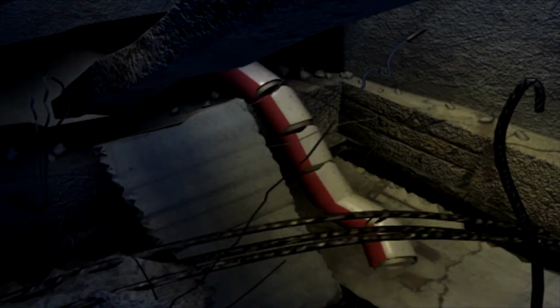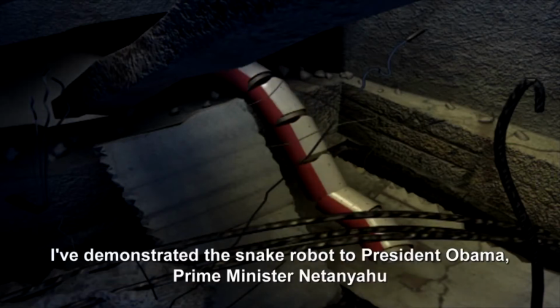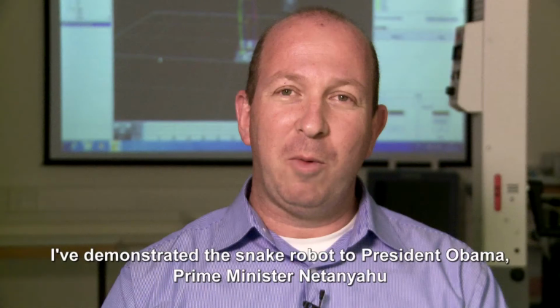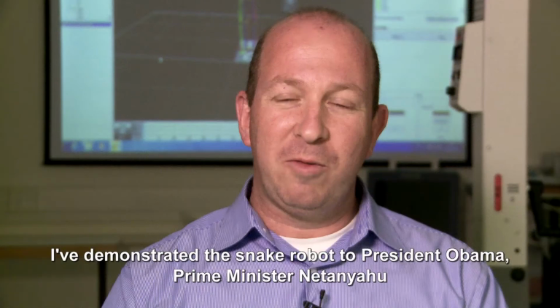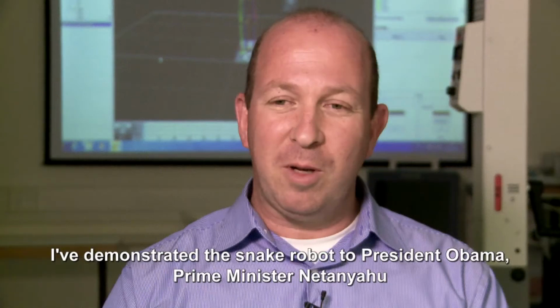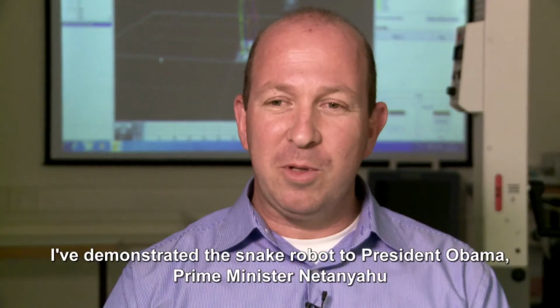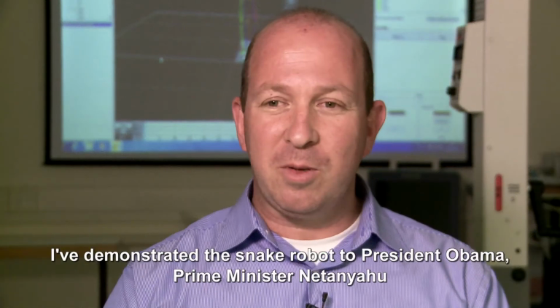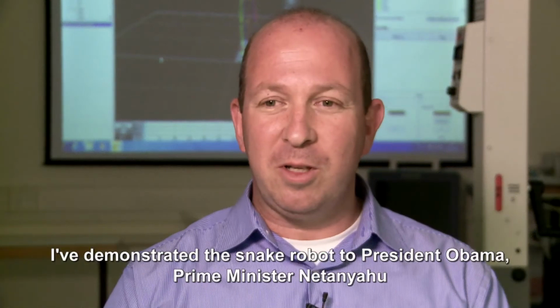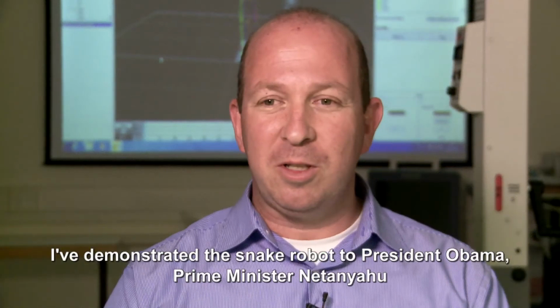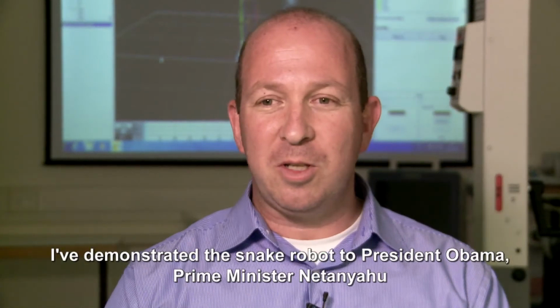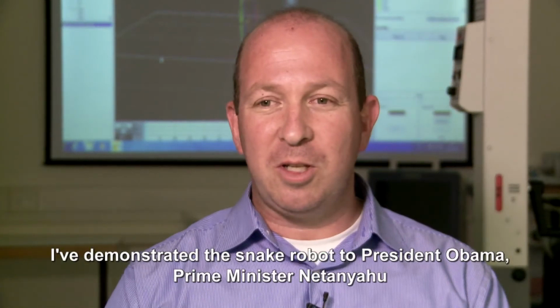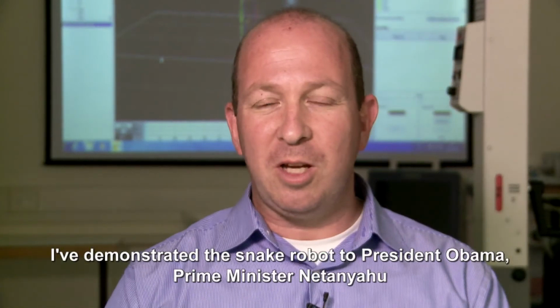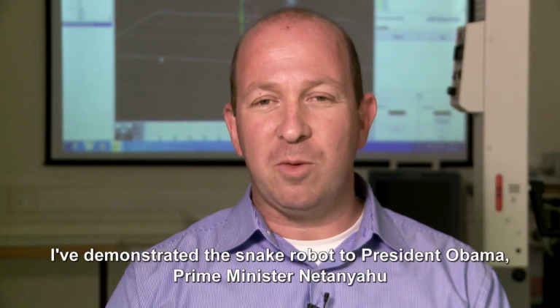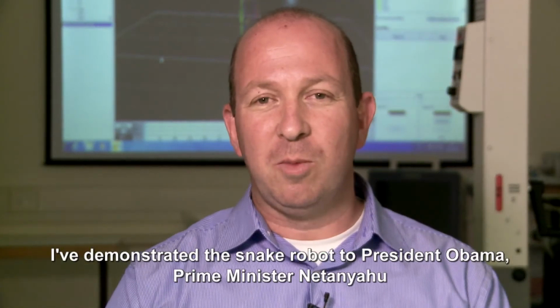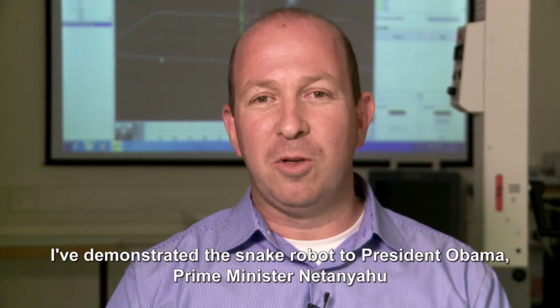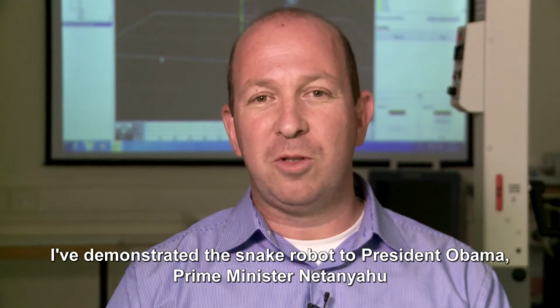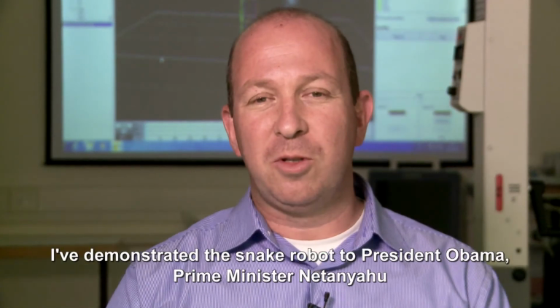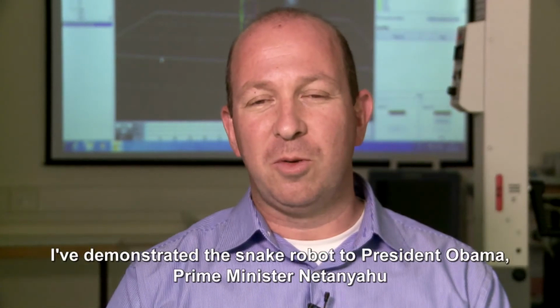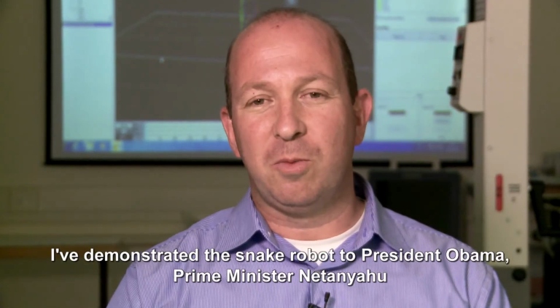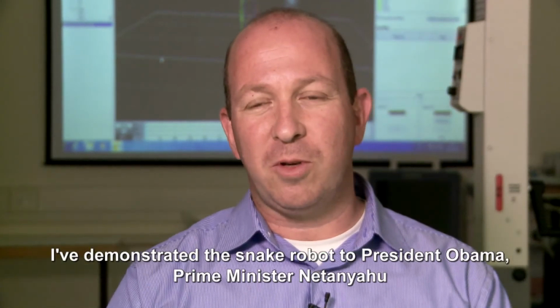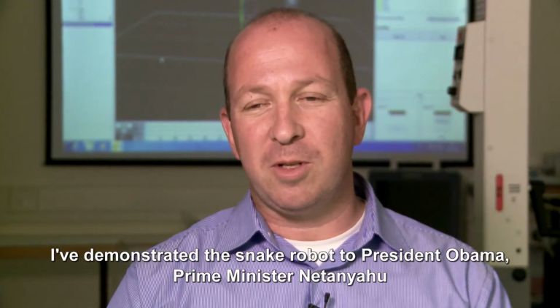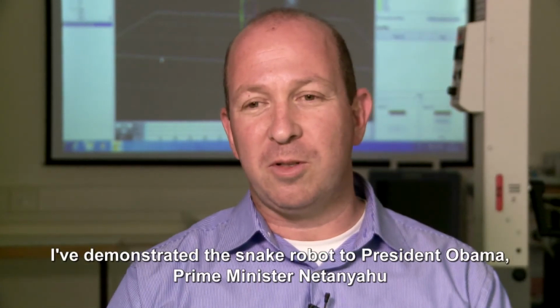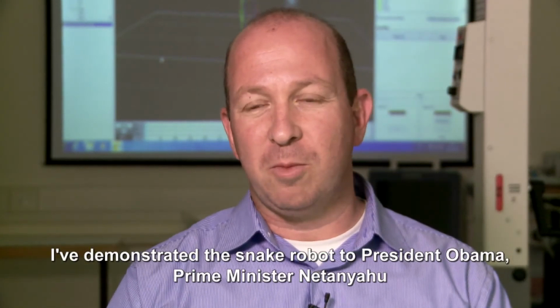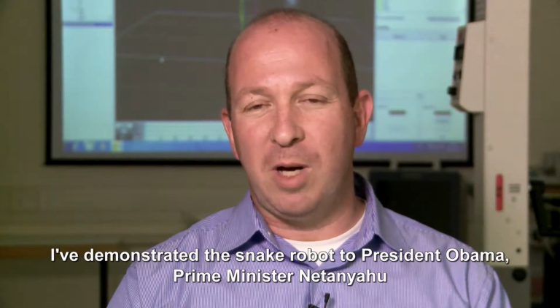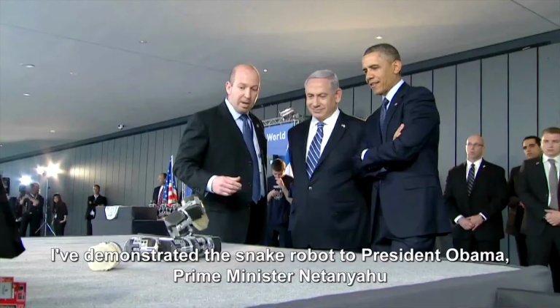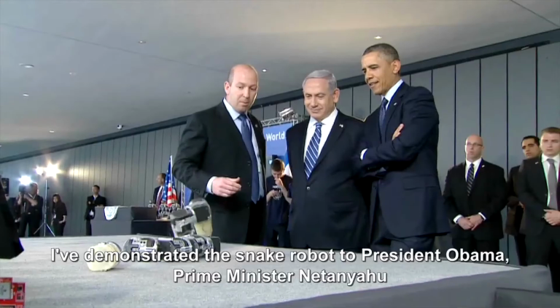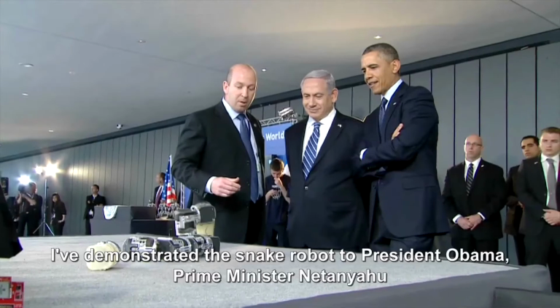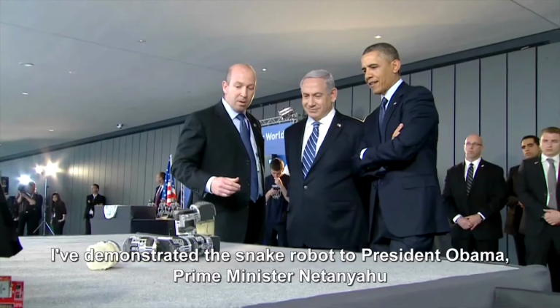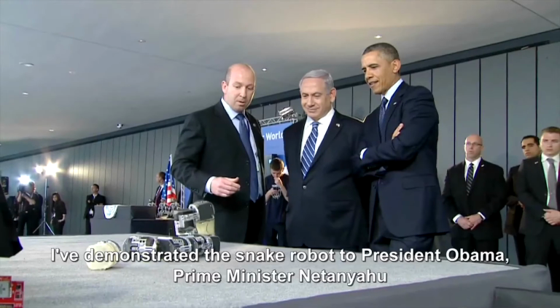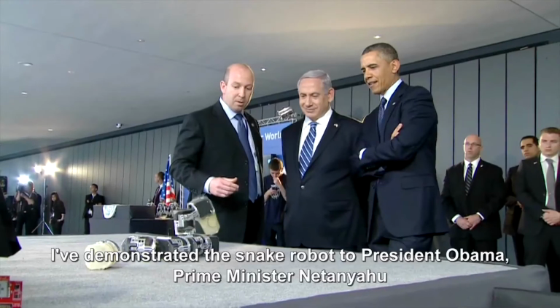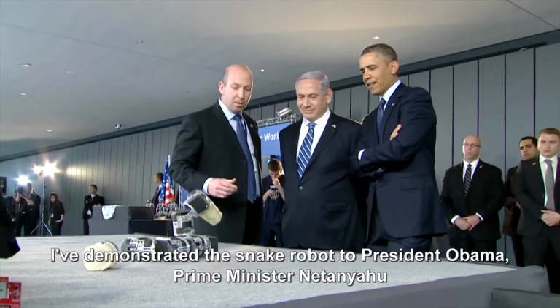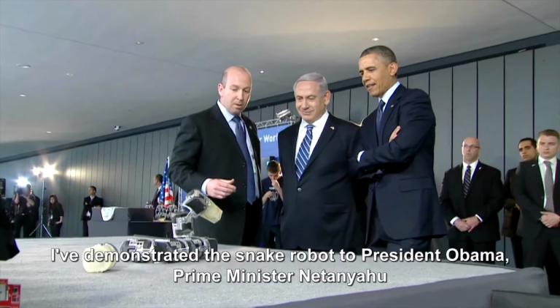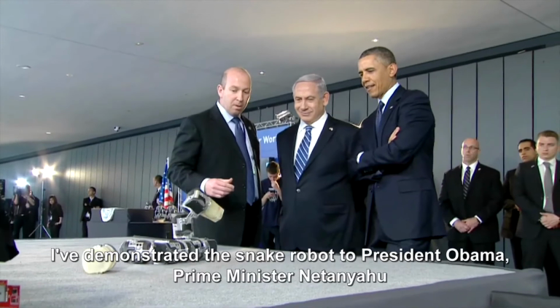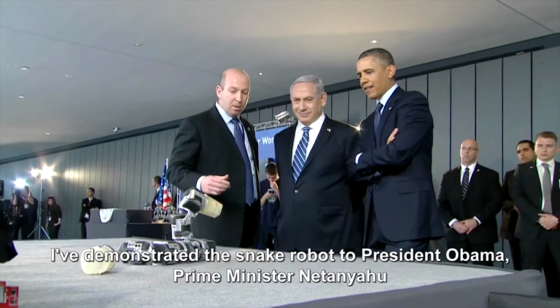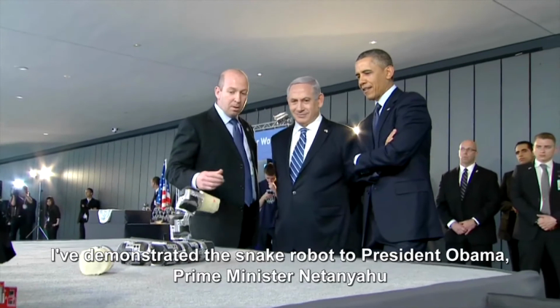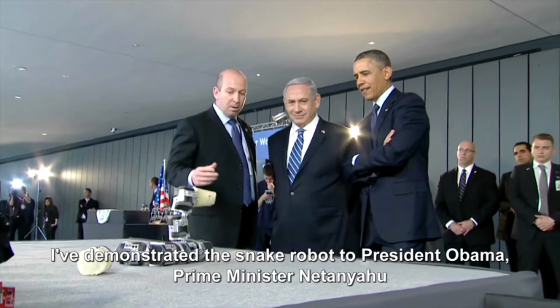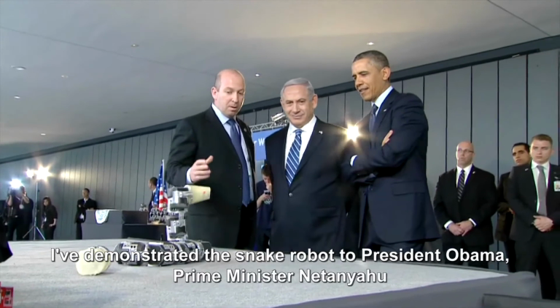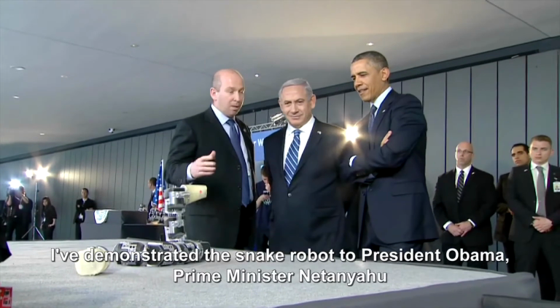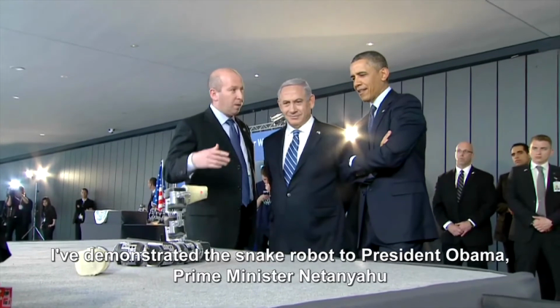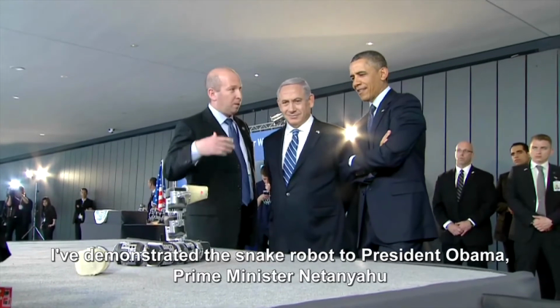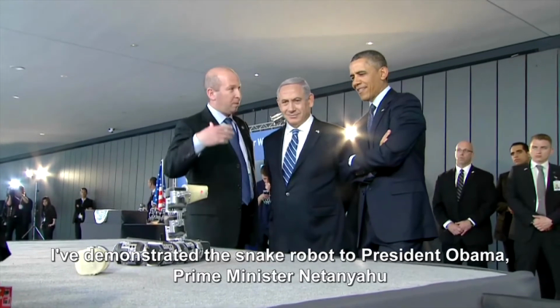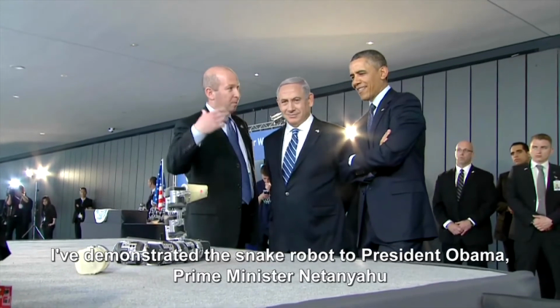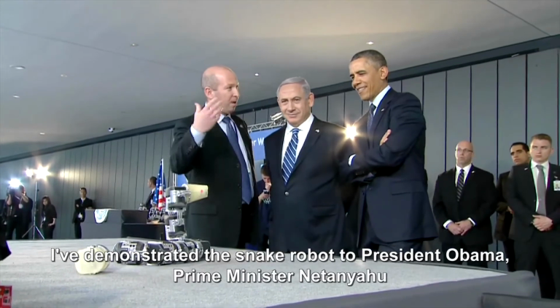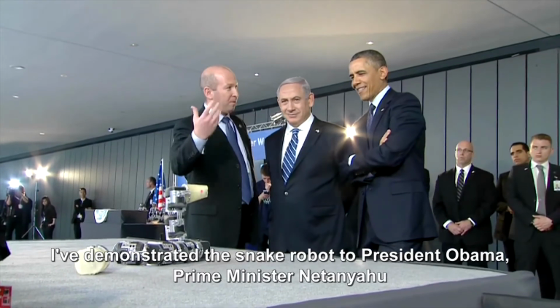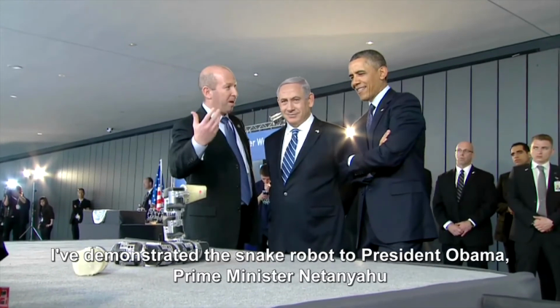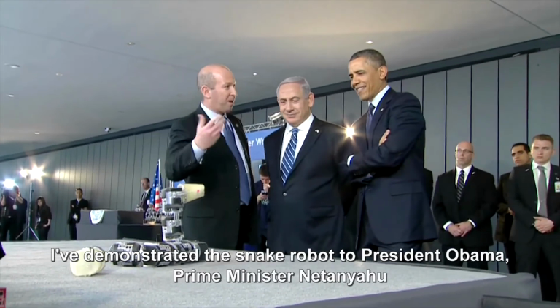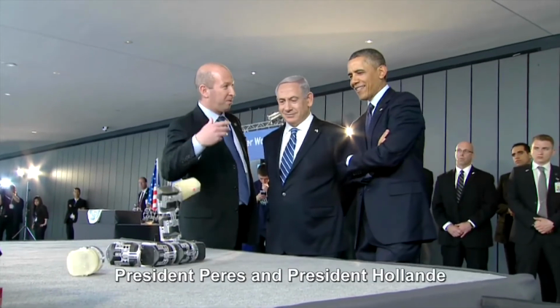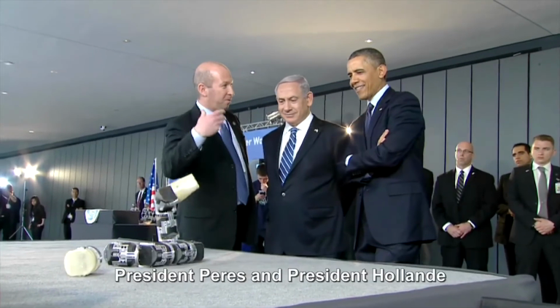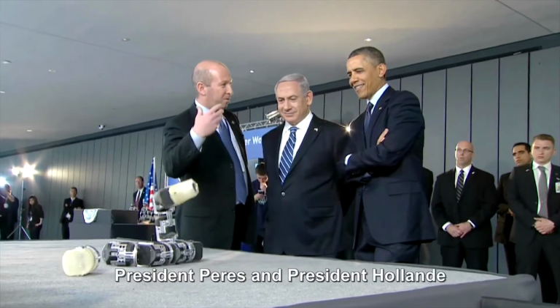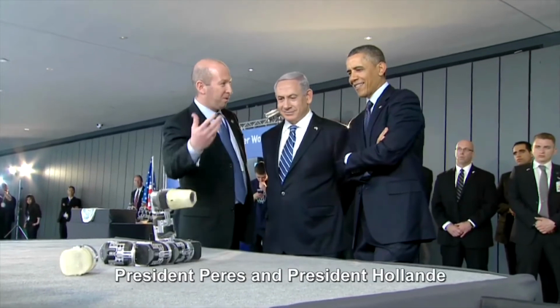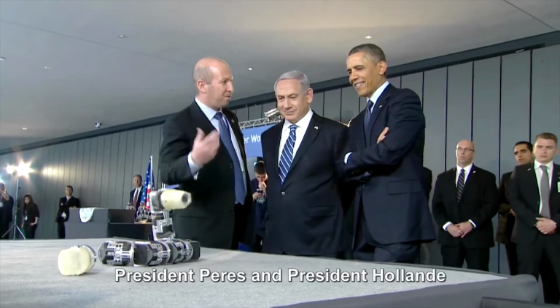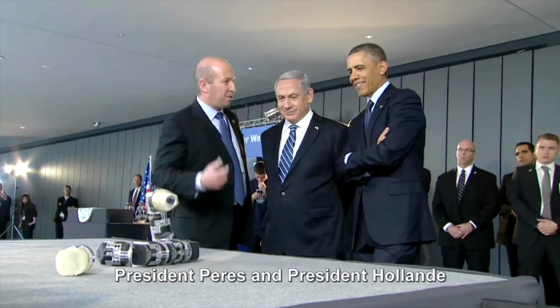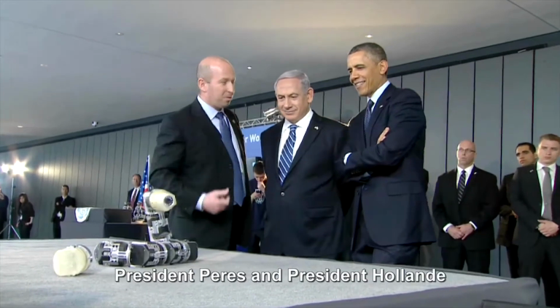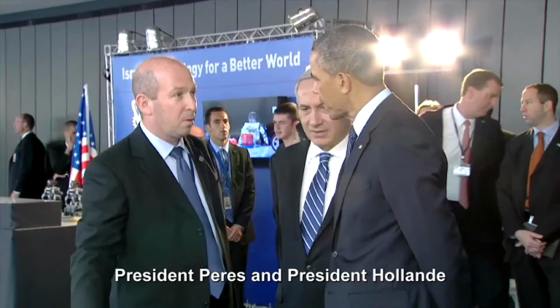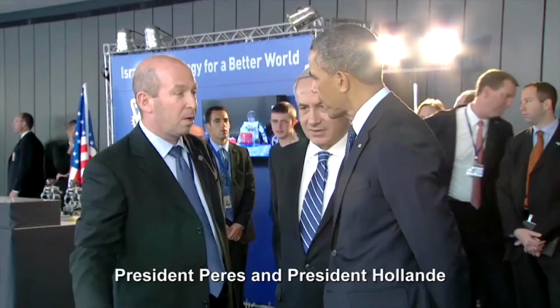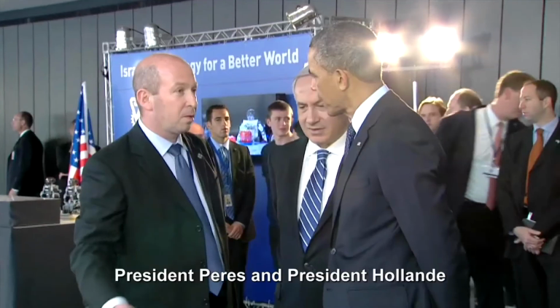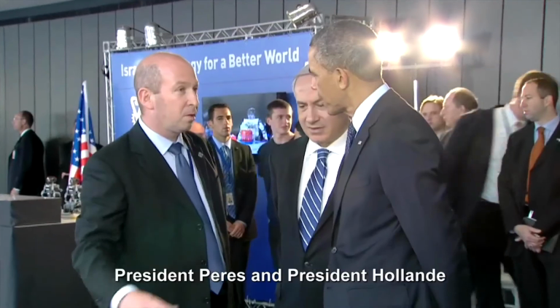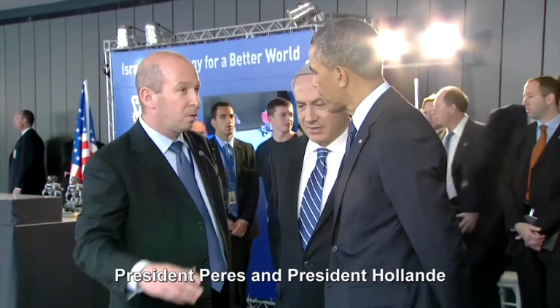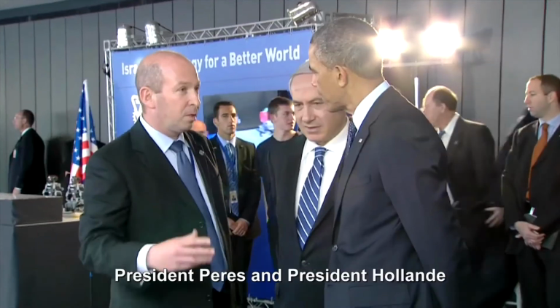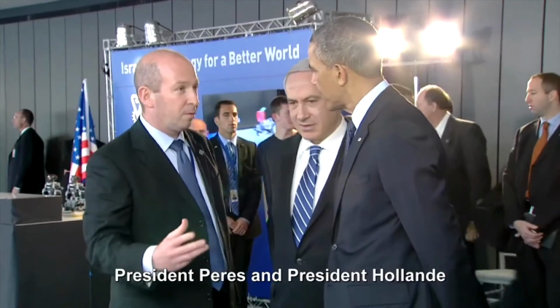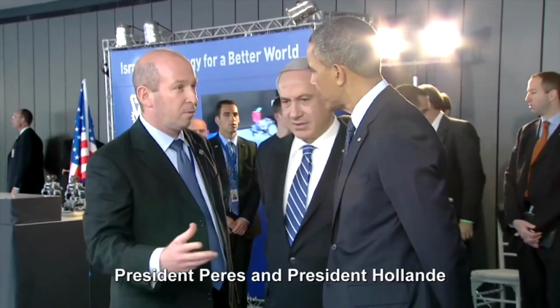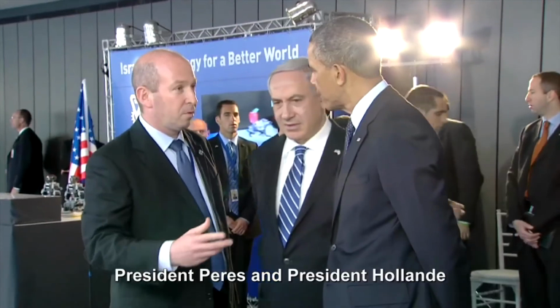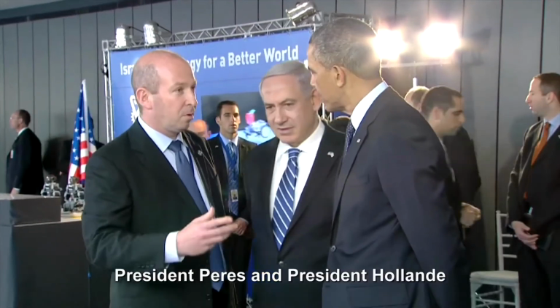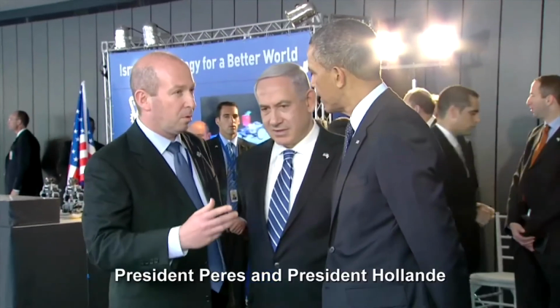We've demonstrated the snake robot to President Obama, Prime Minister Netanyahu, President Peres, and President Roland.